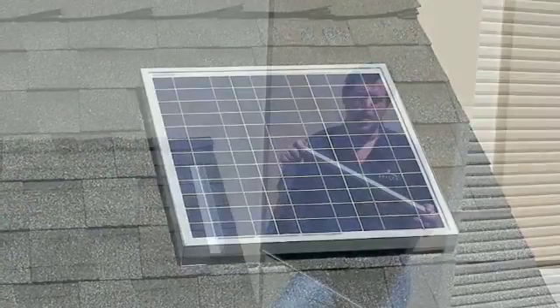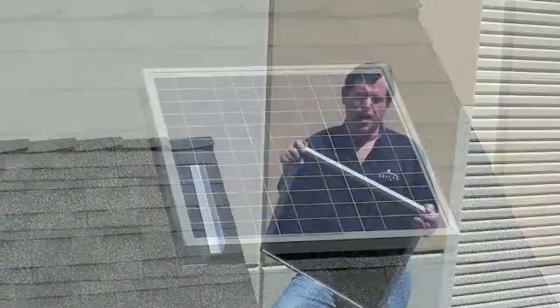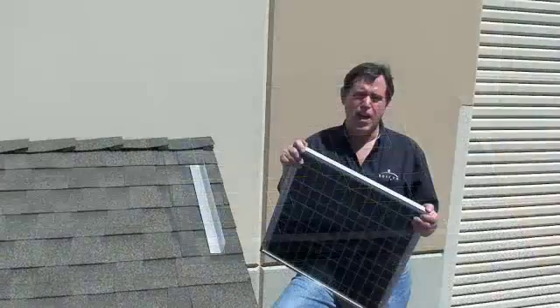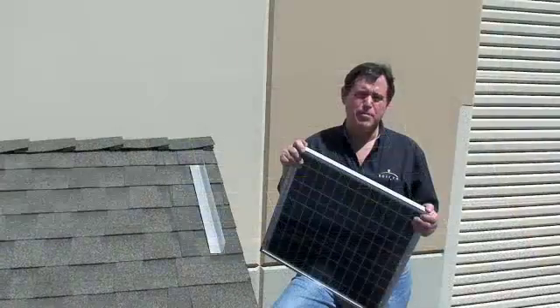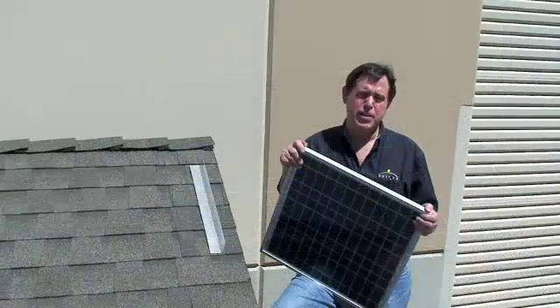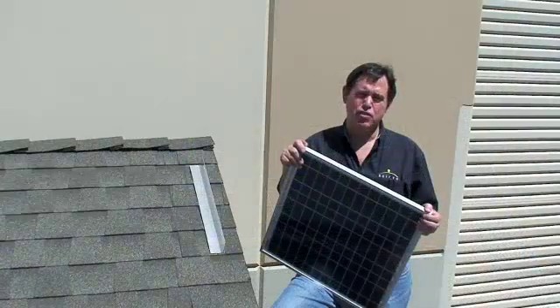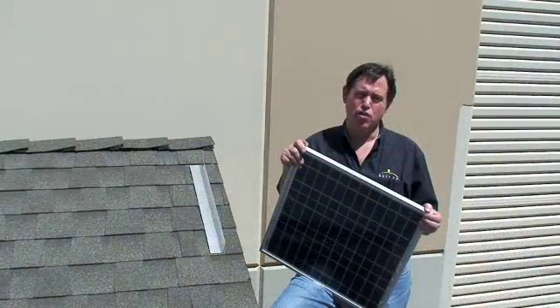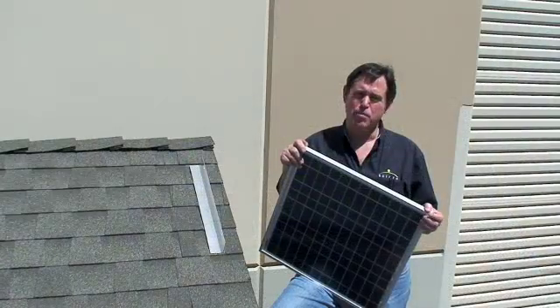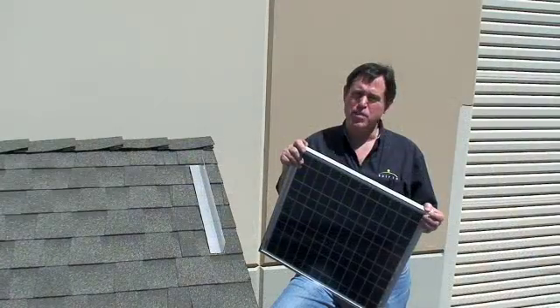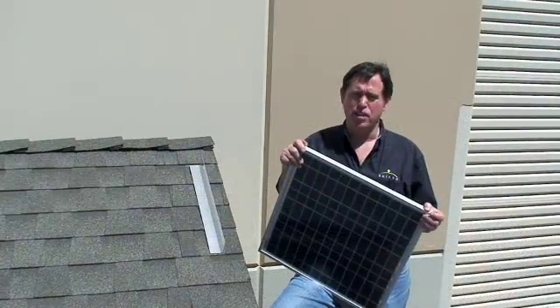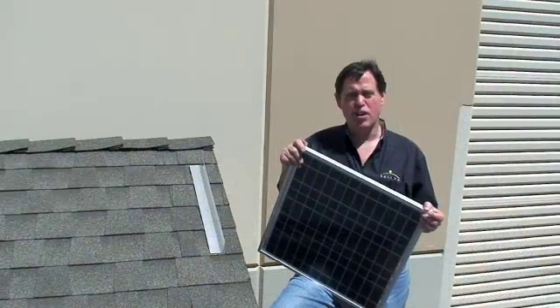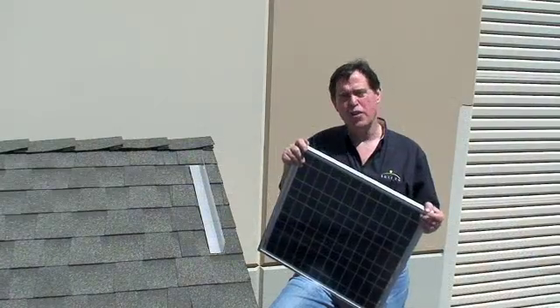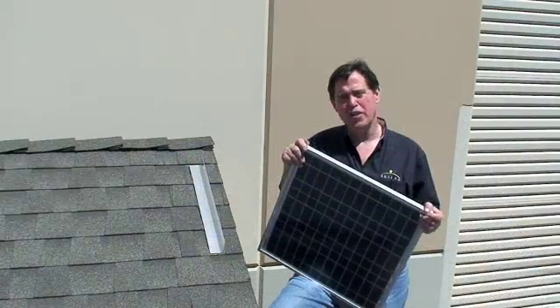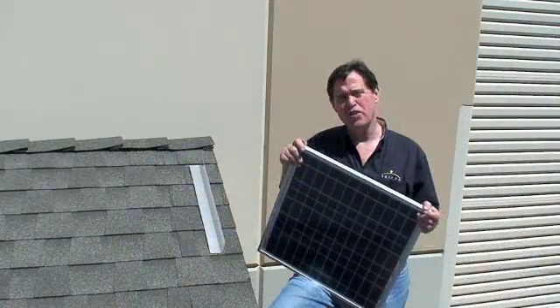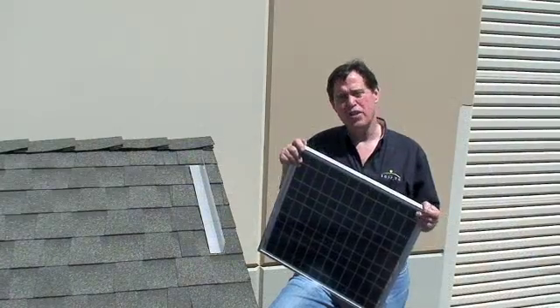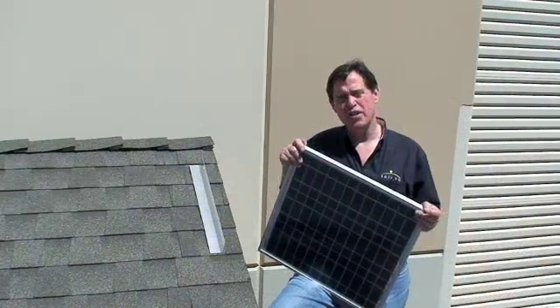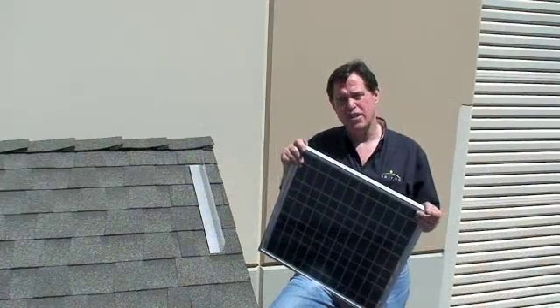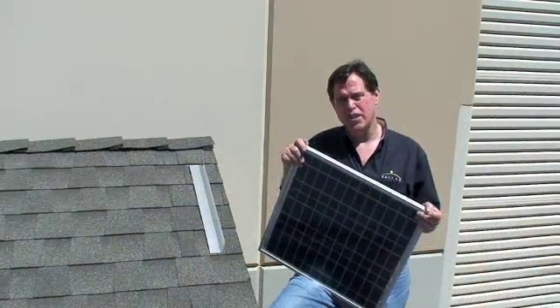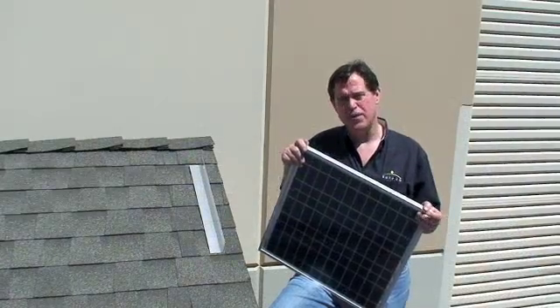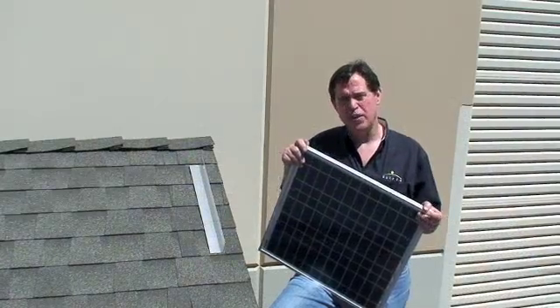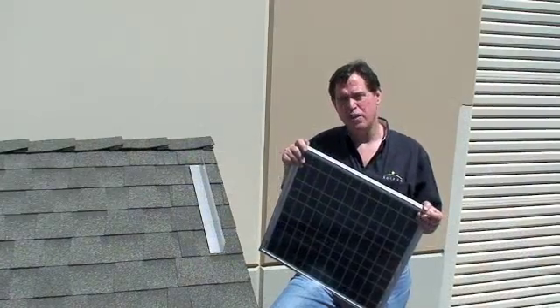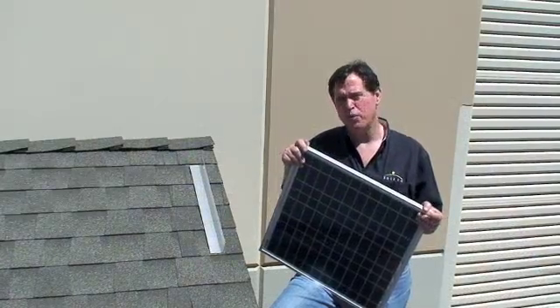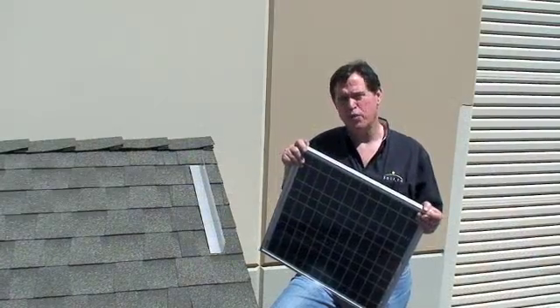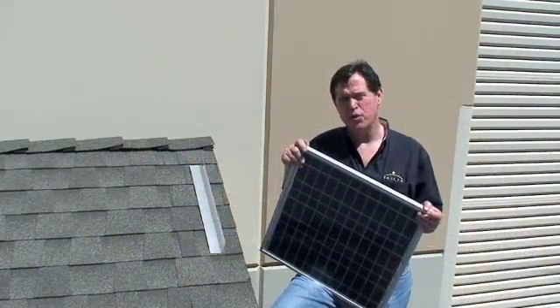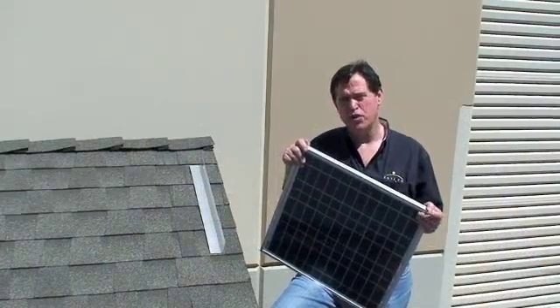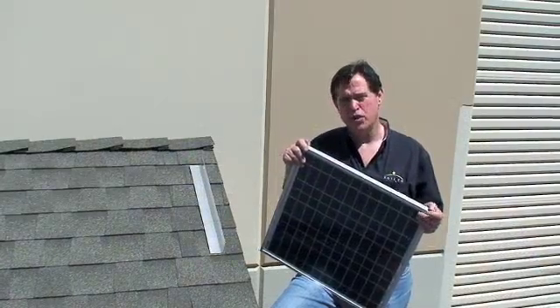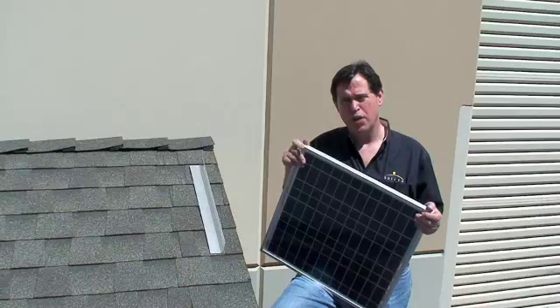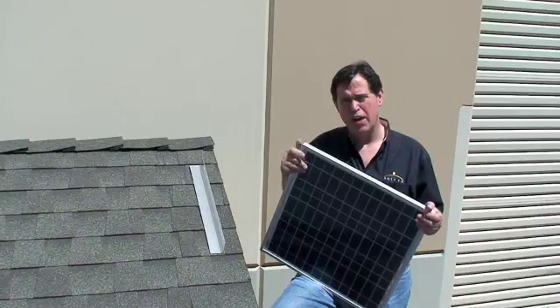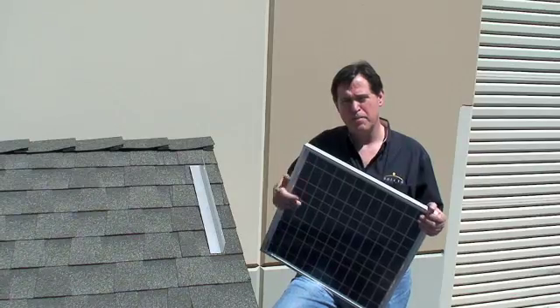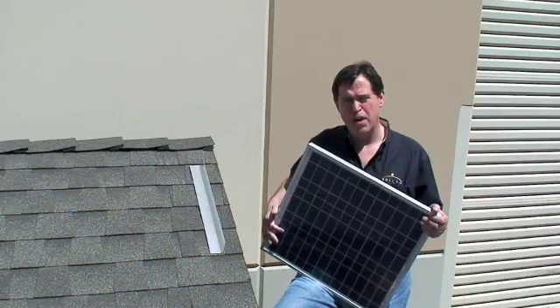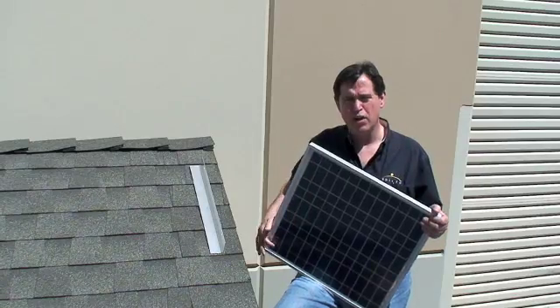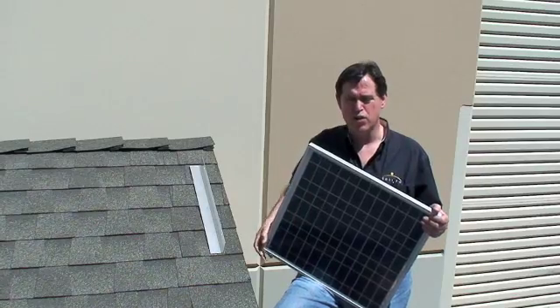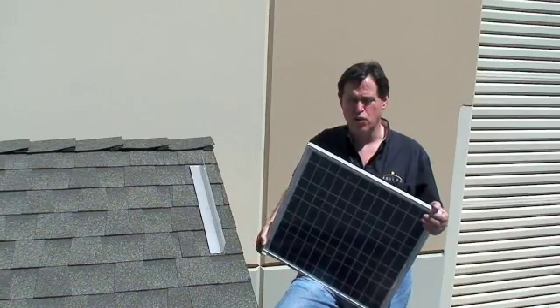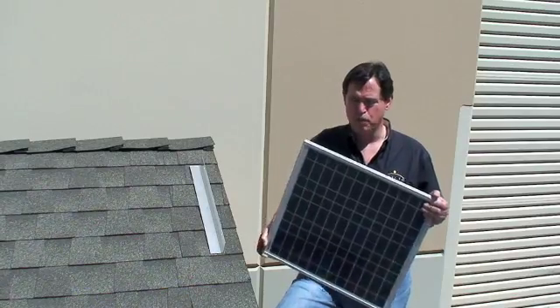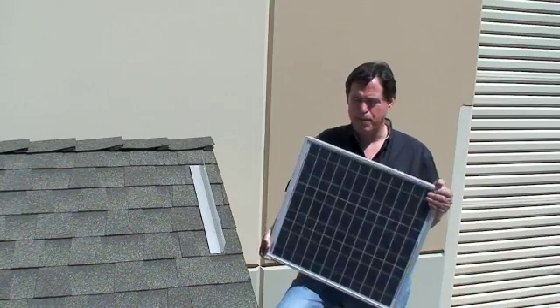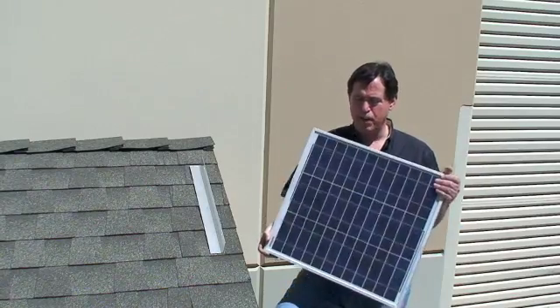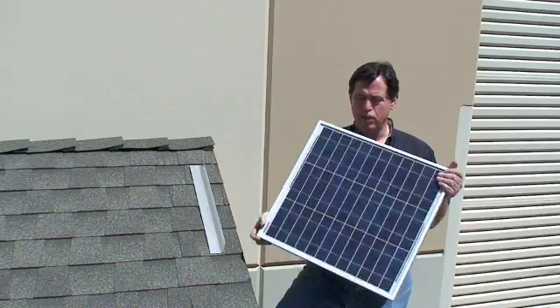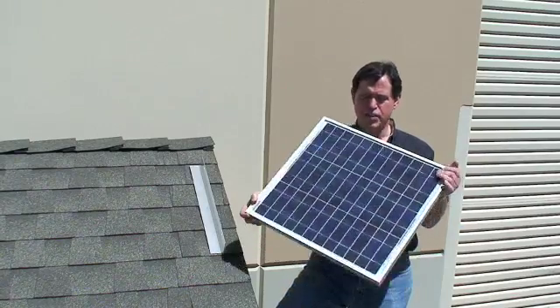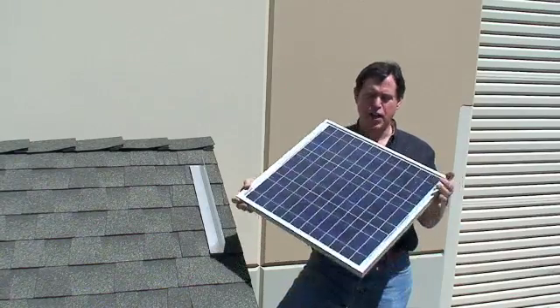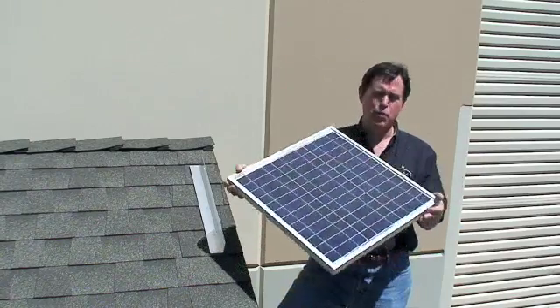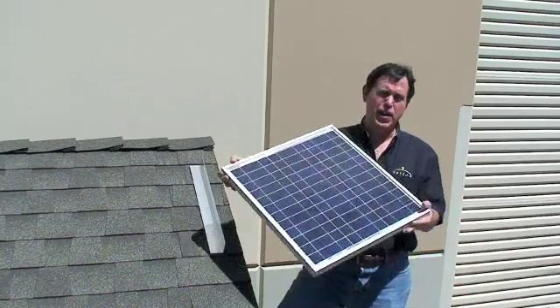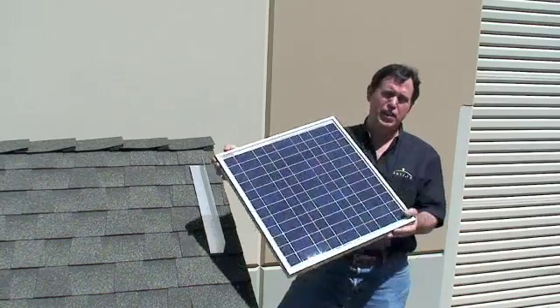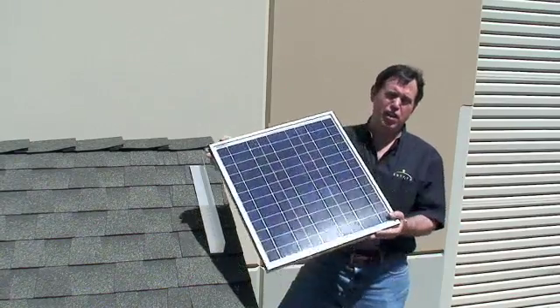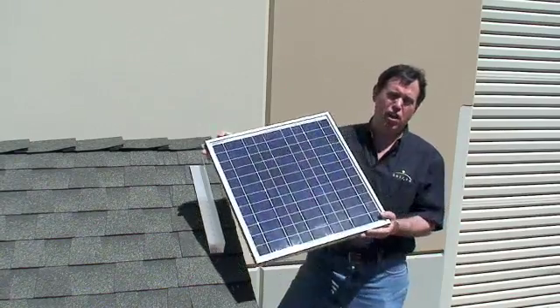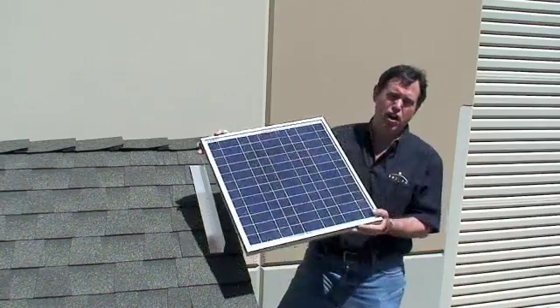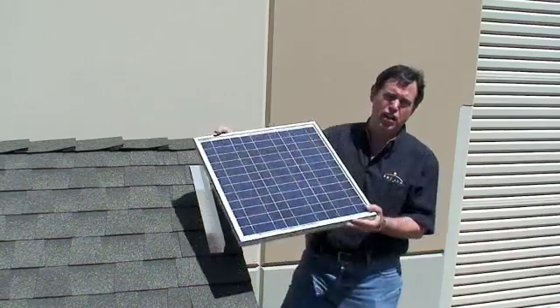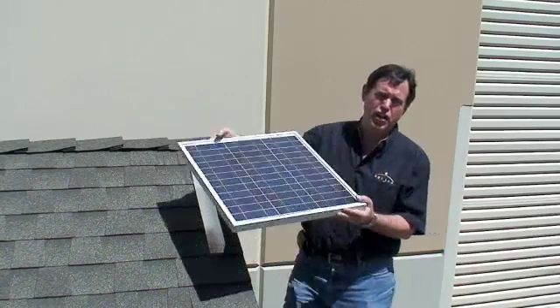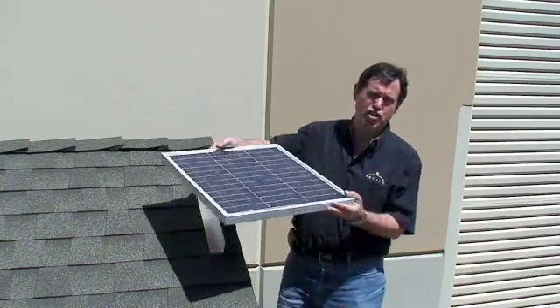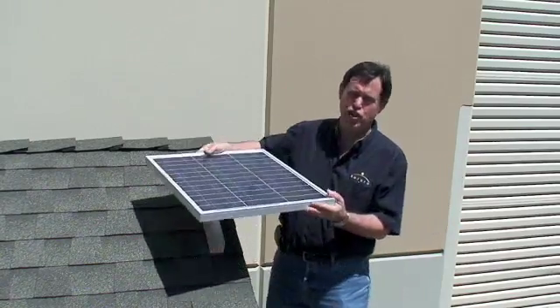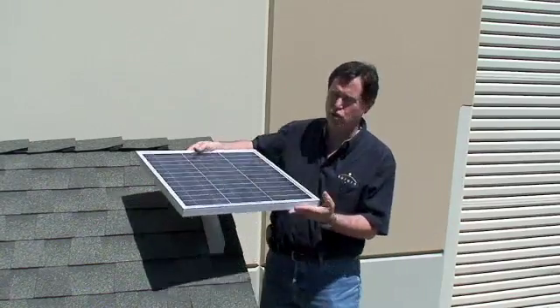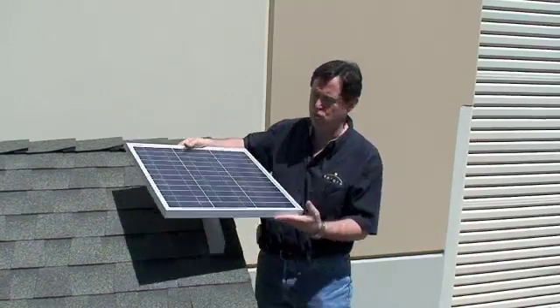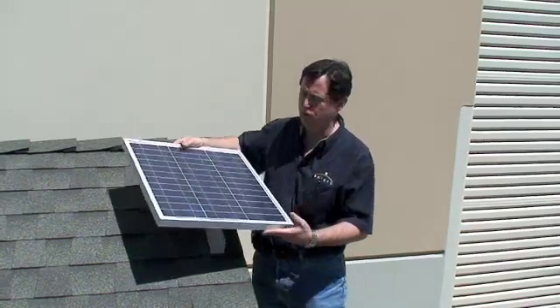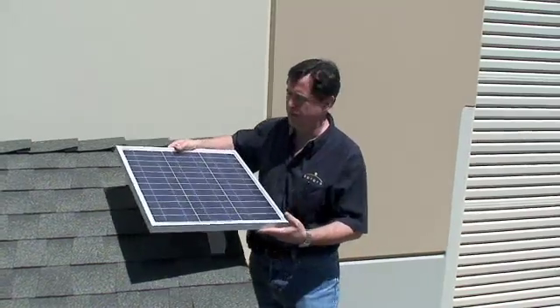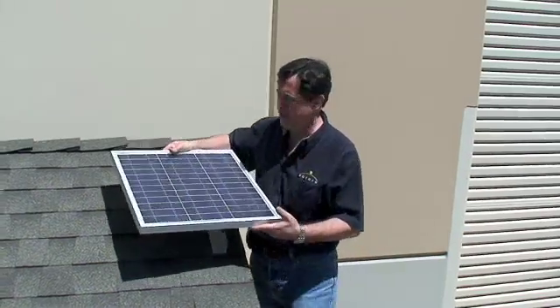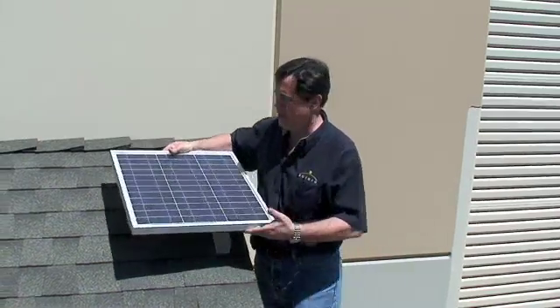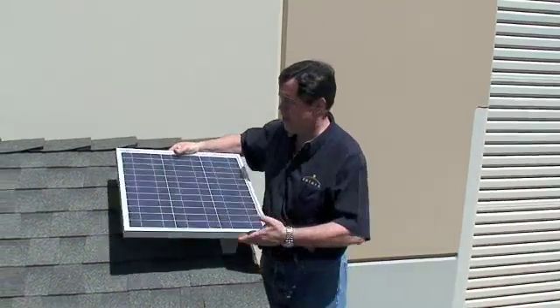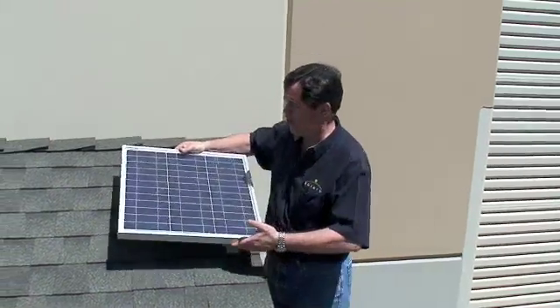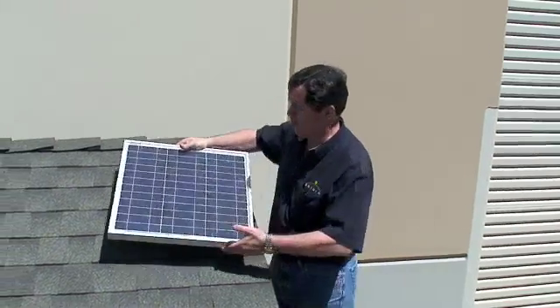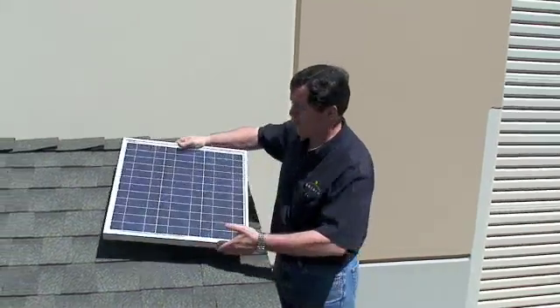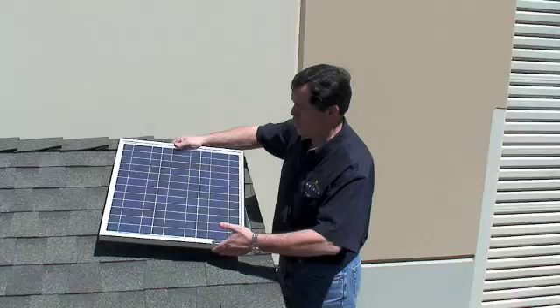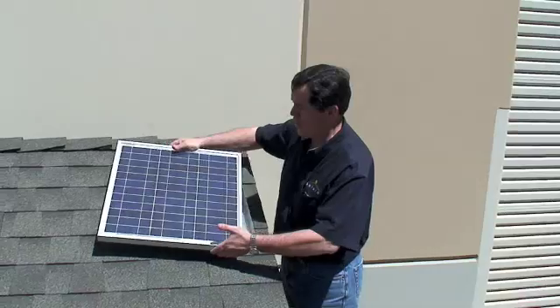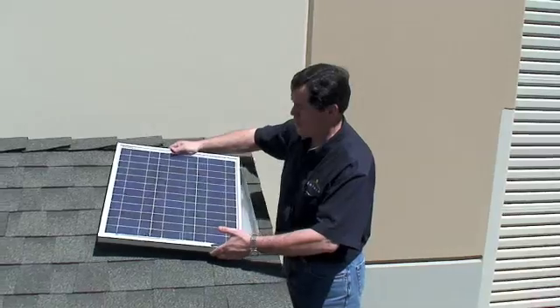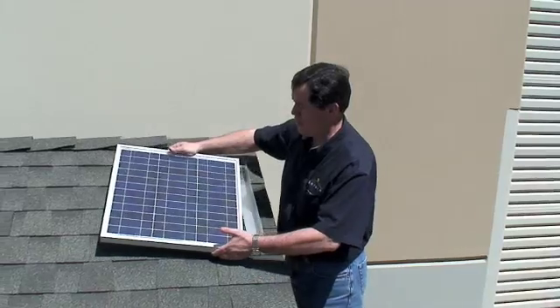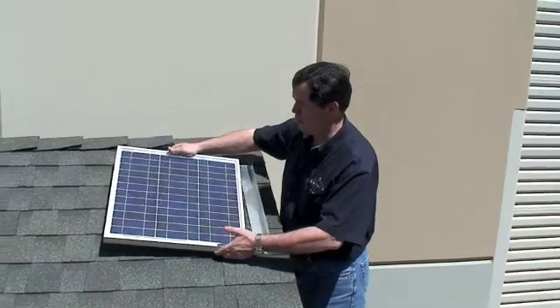Hi, I'm Dennis Grubb with Solaro Energy. In this video we're going to show you how to mount a solar panel directly on a shingle roof. It's going to be quite simple.